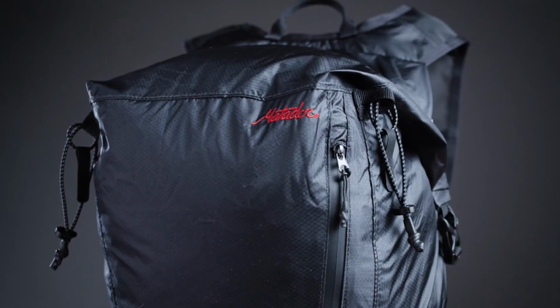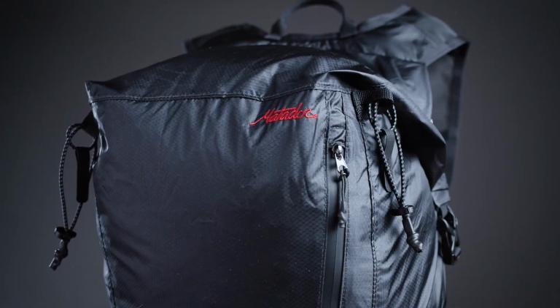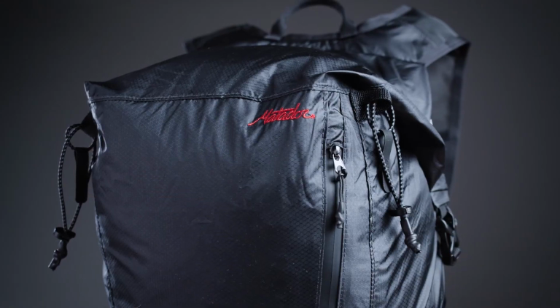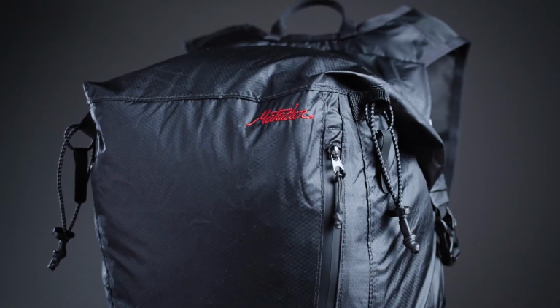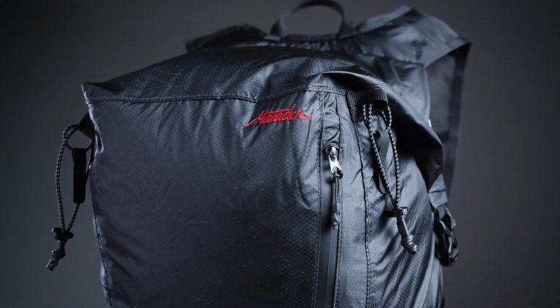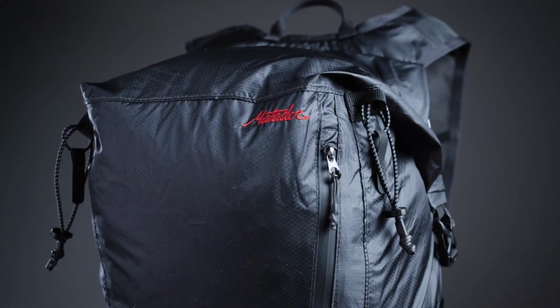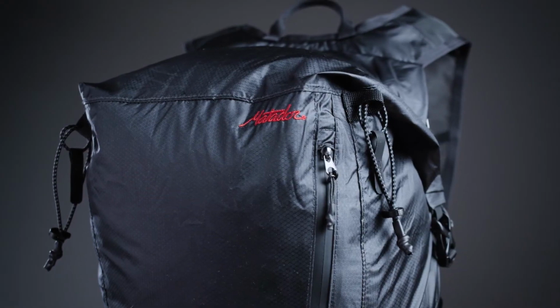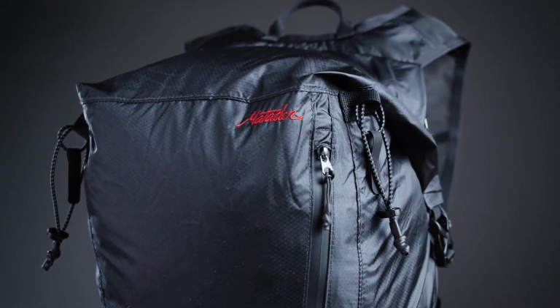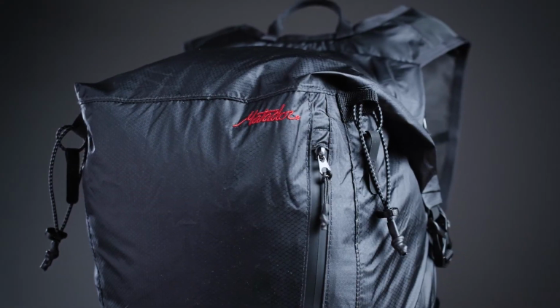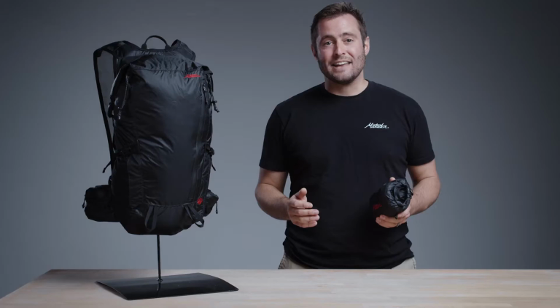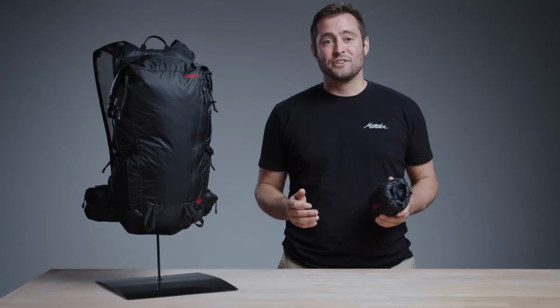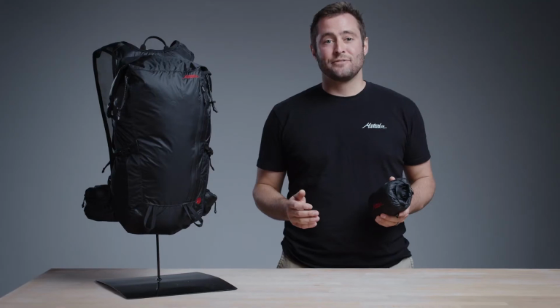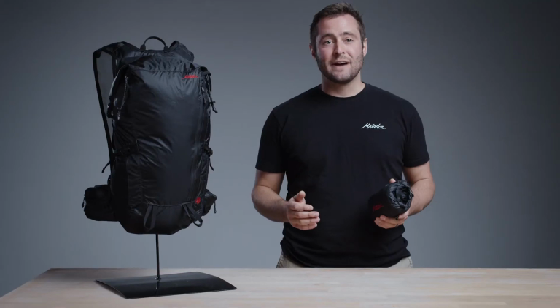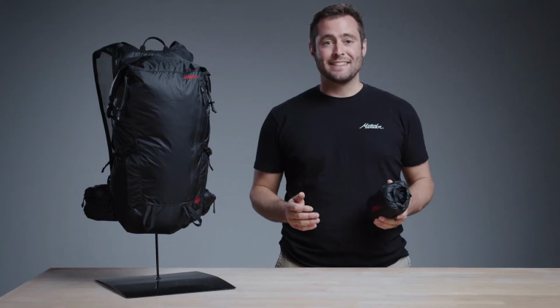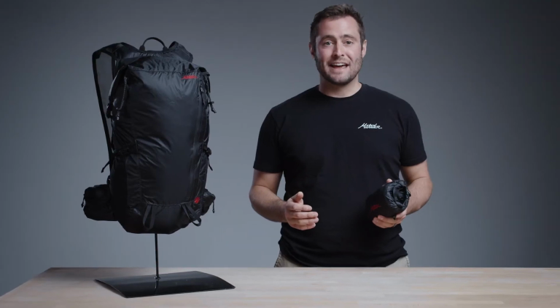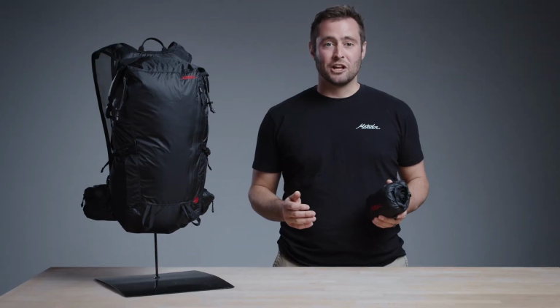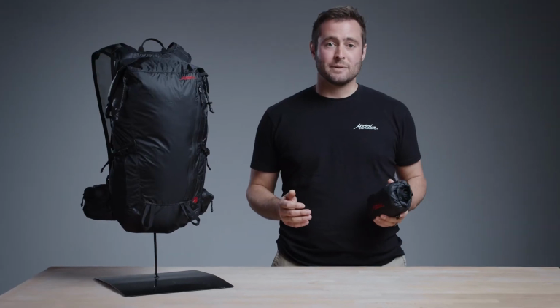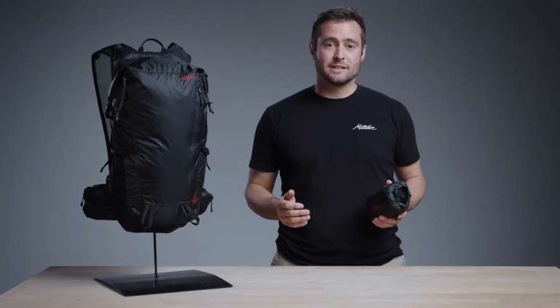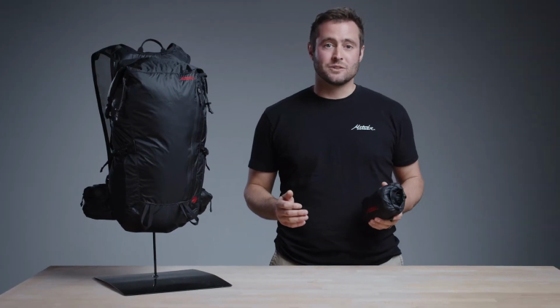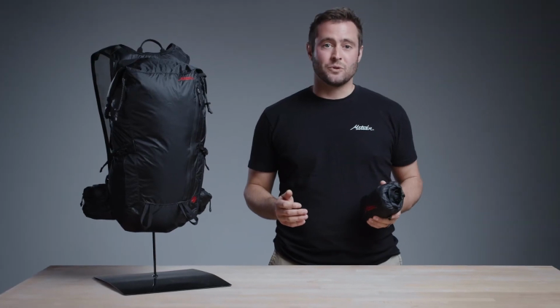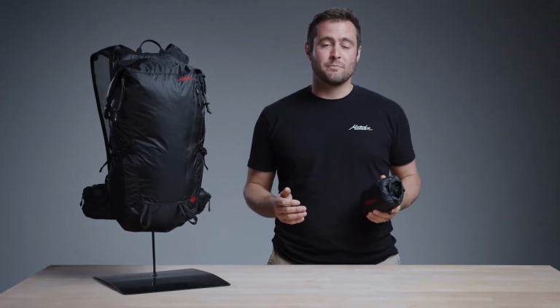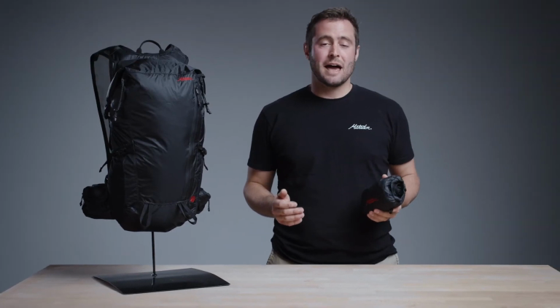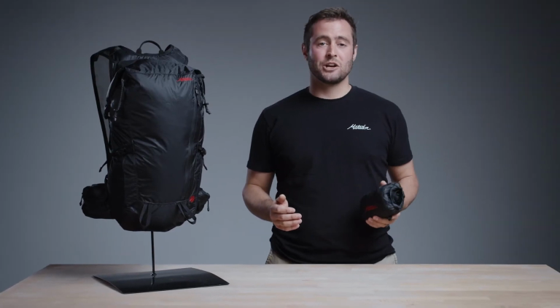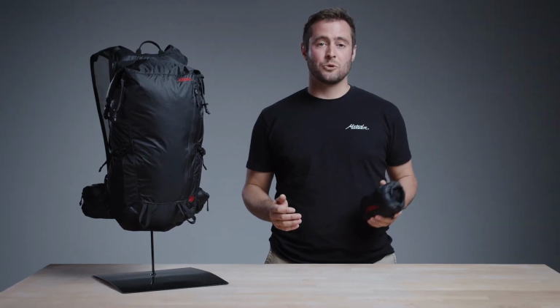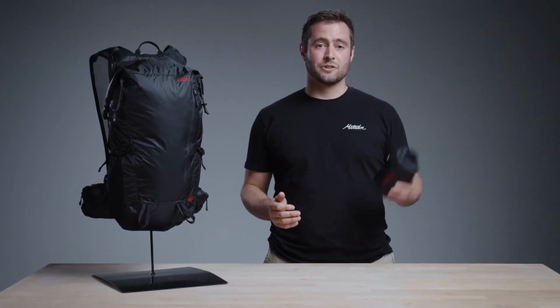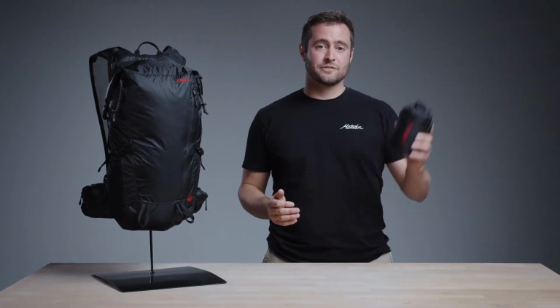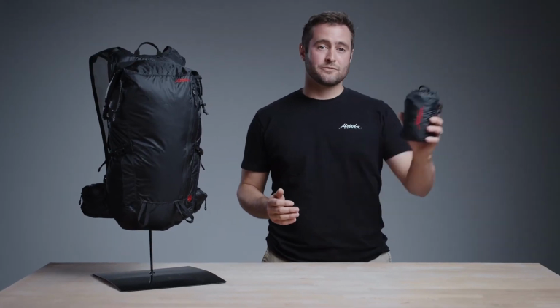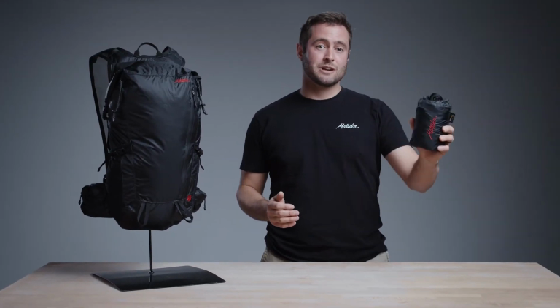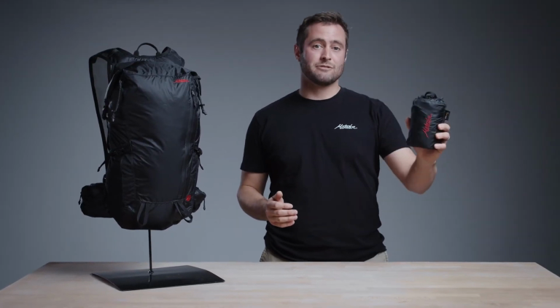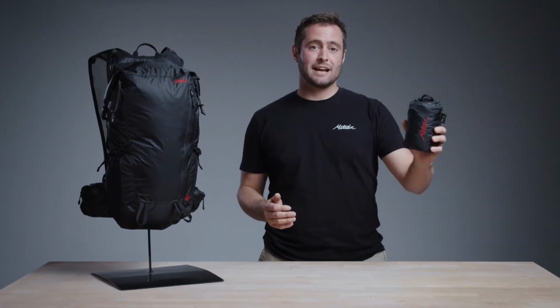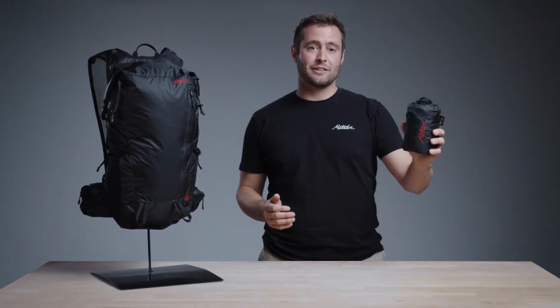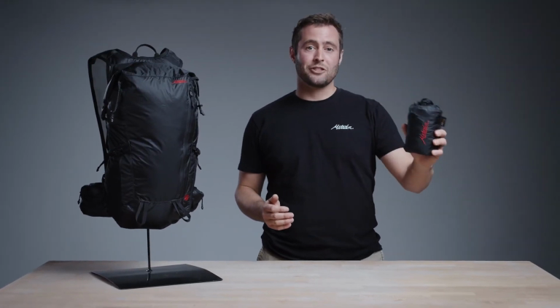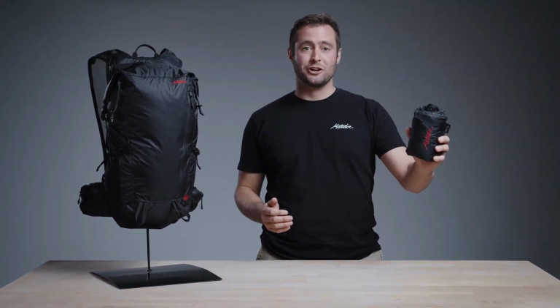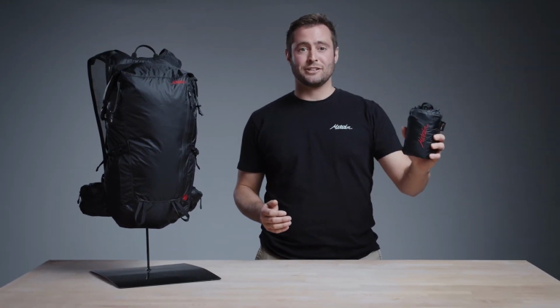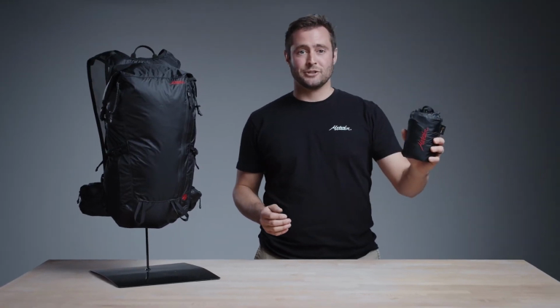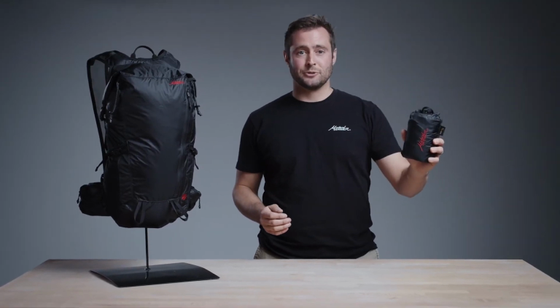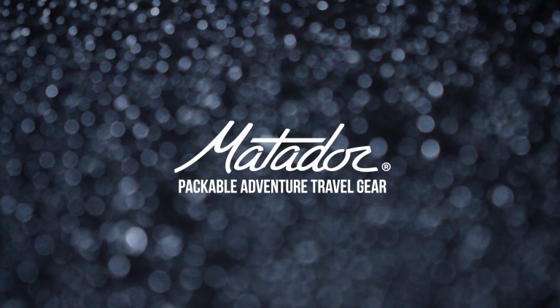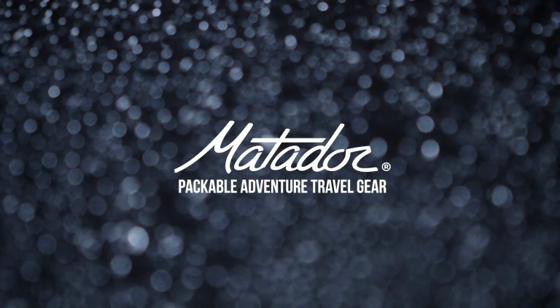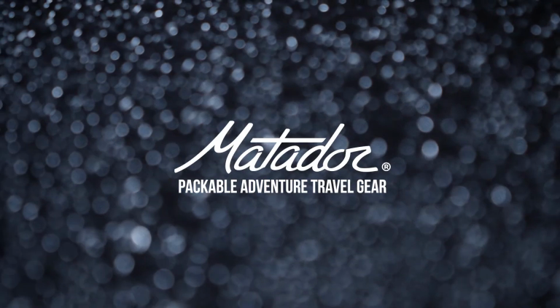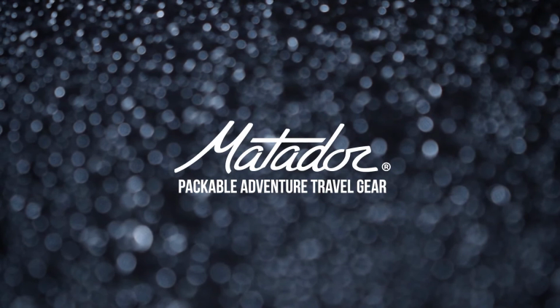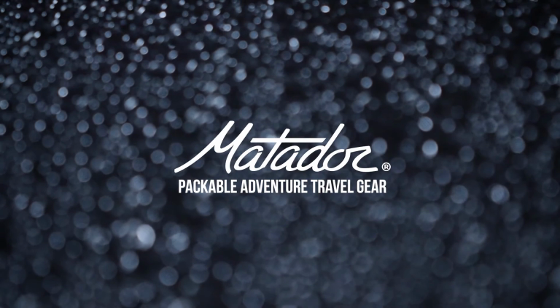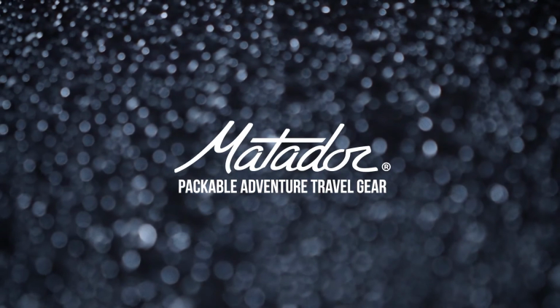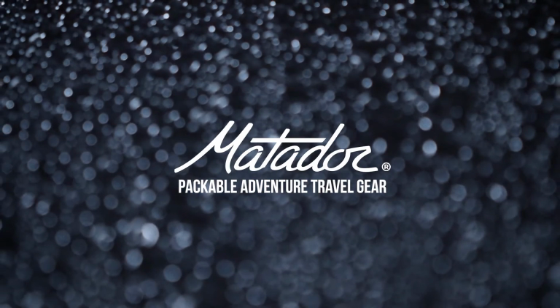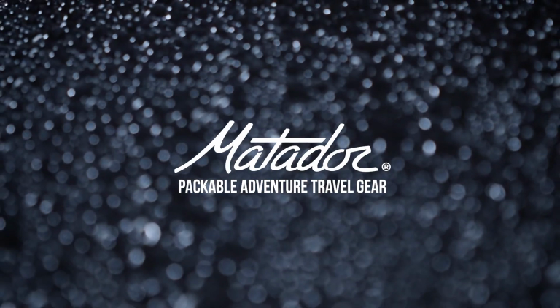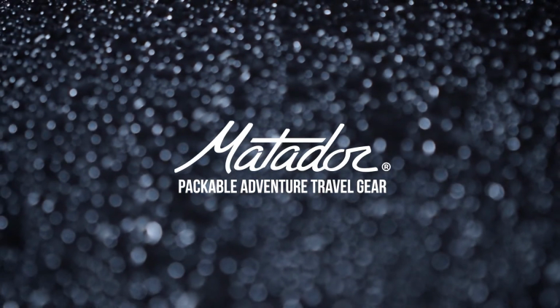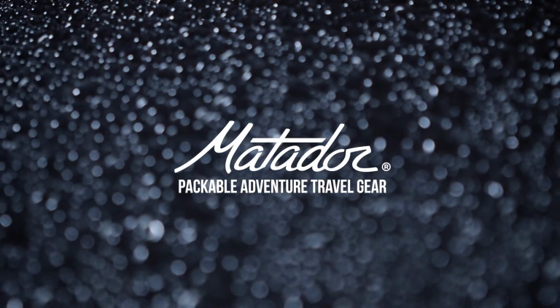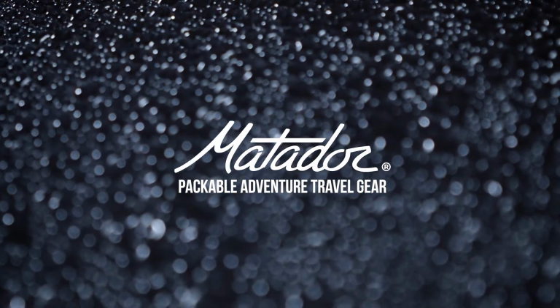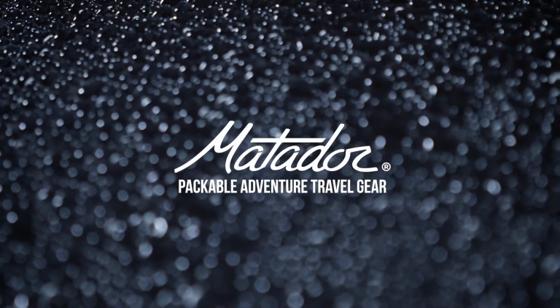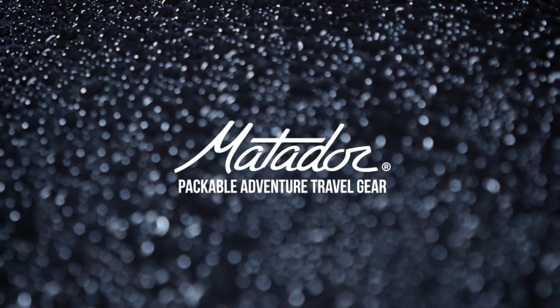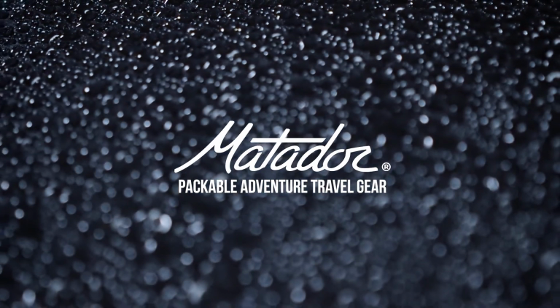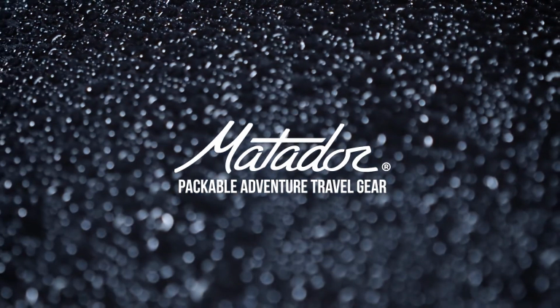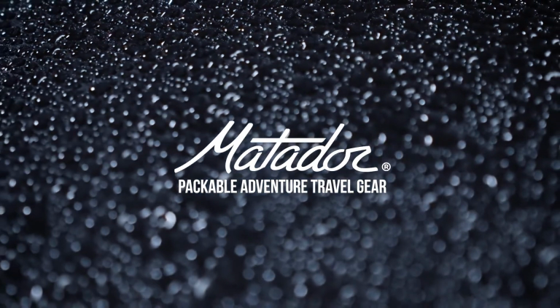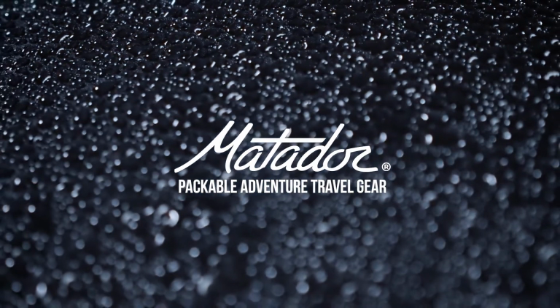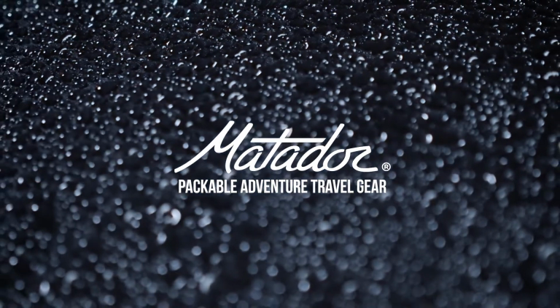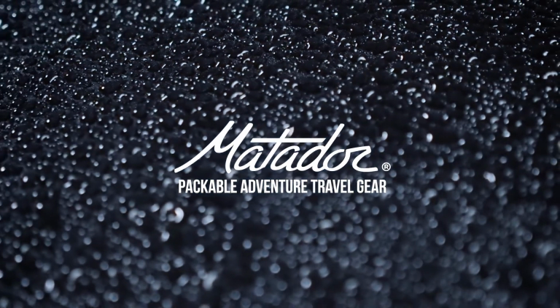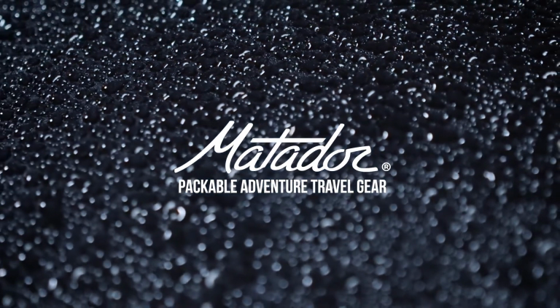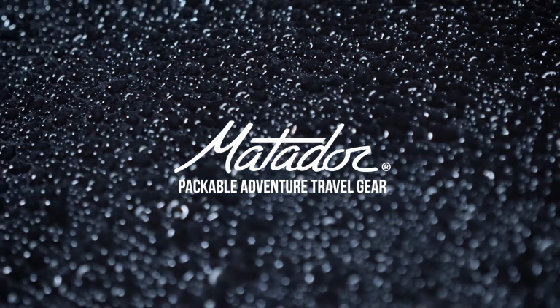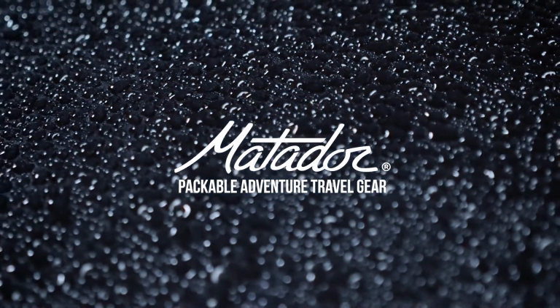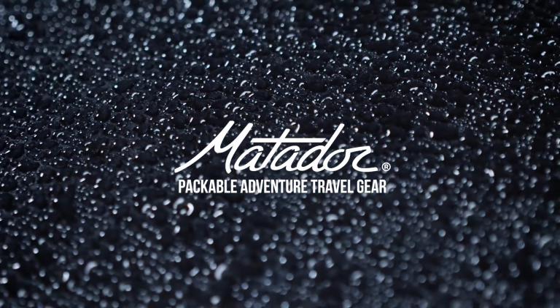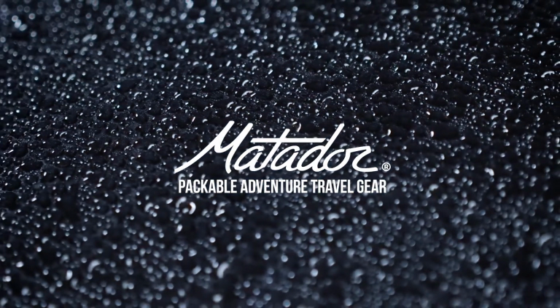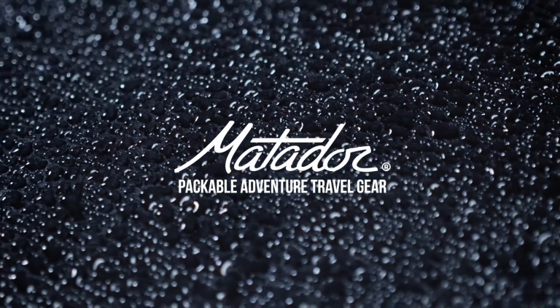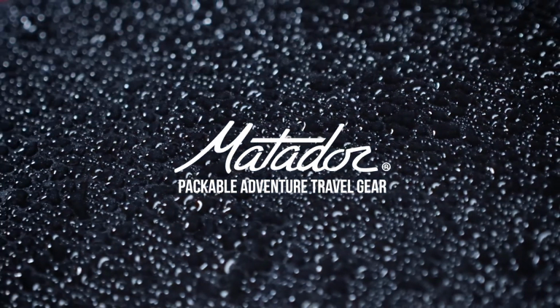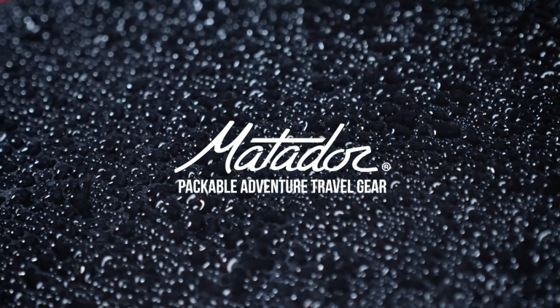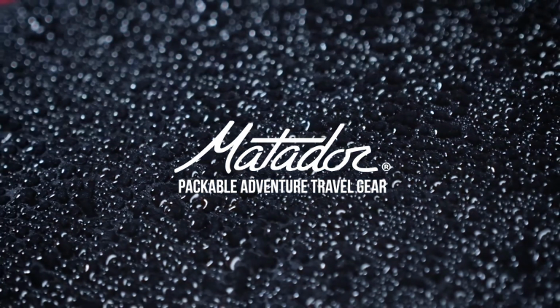Adventure on and defy the elements with Matador's Free Rain 32.